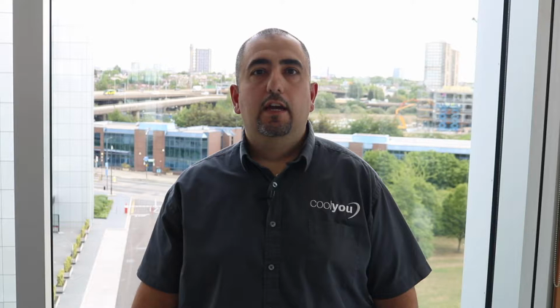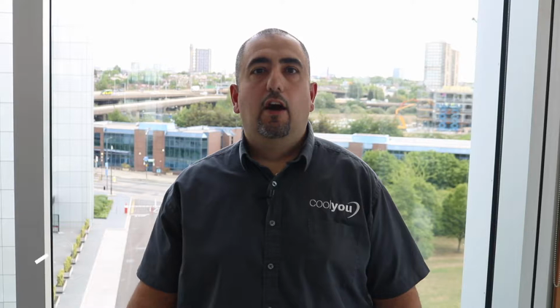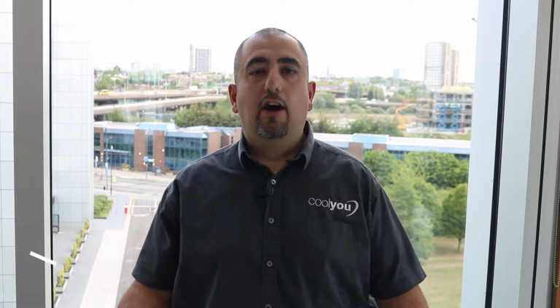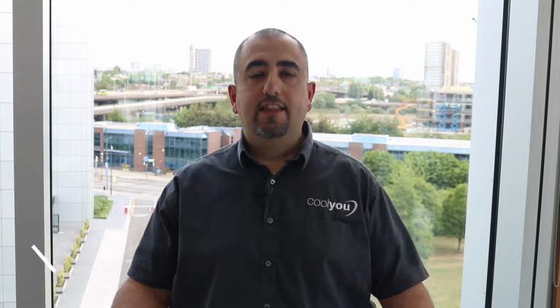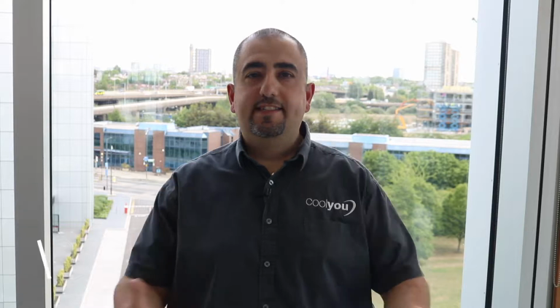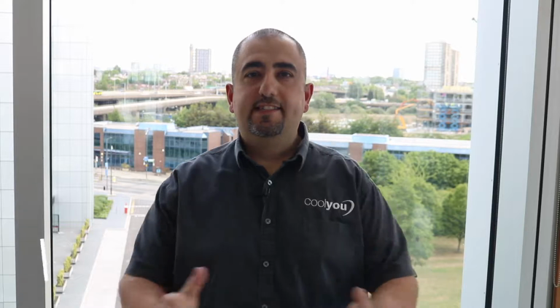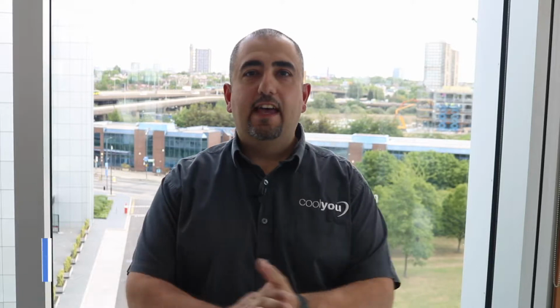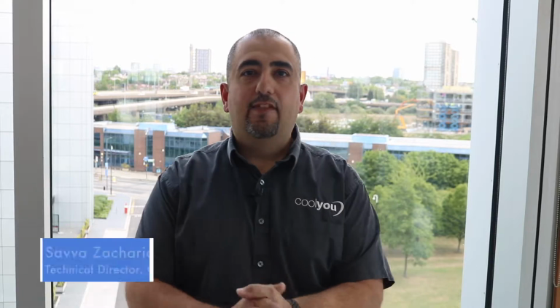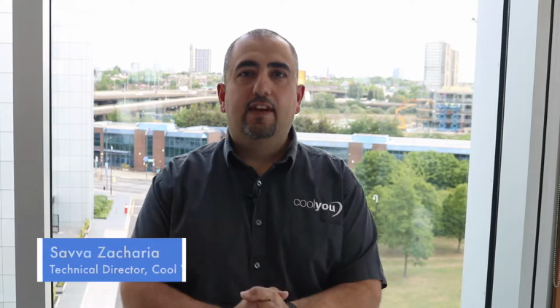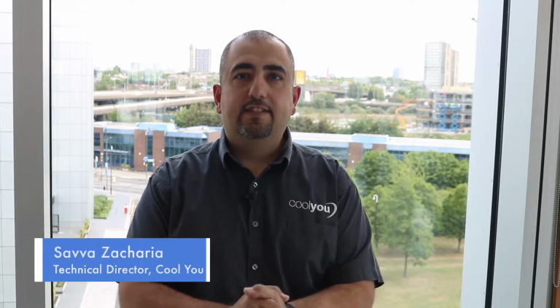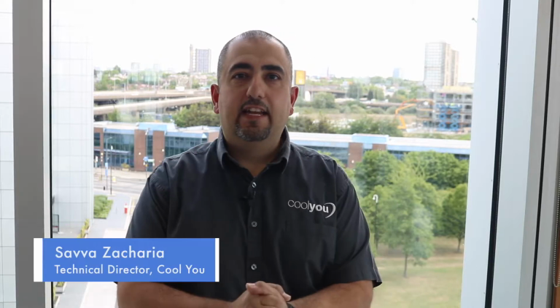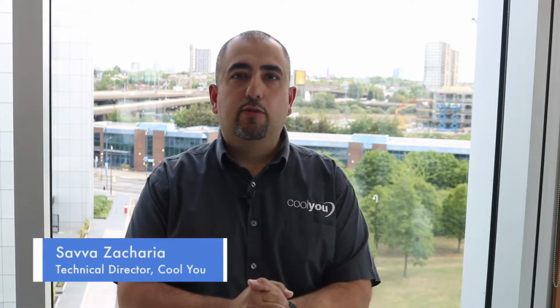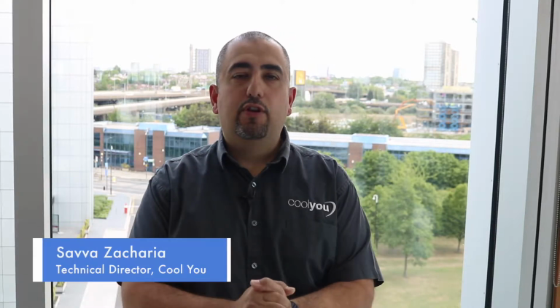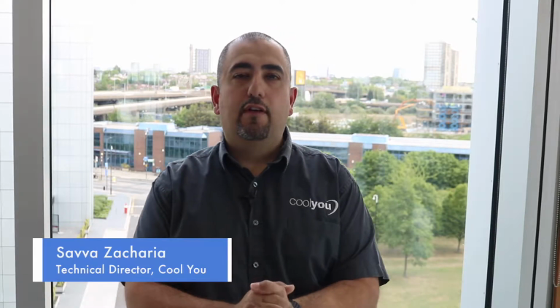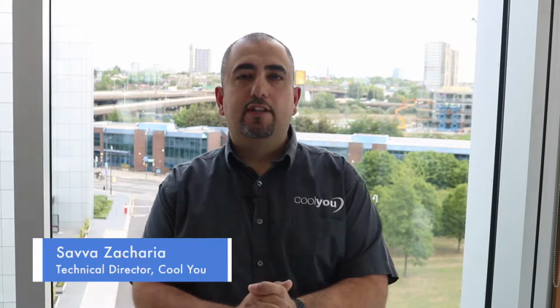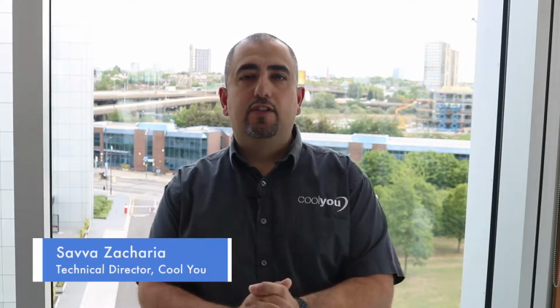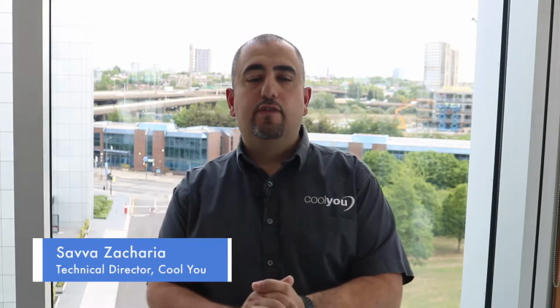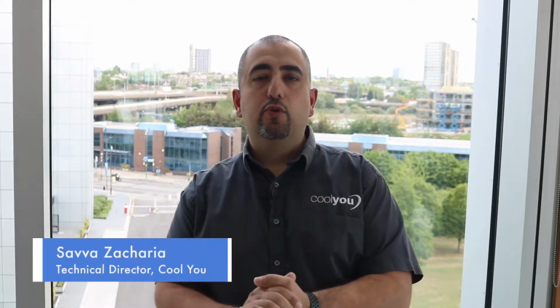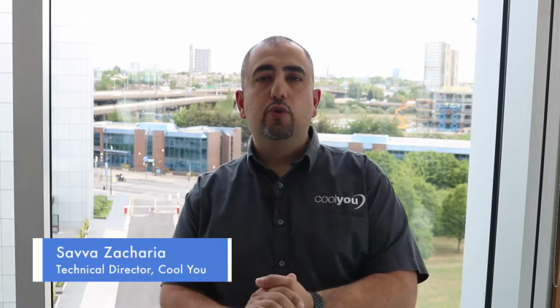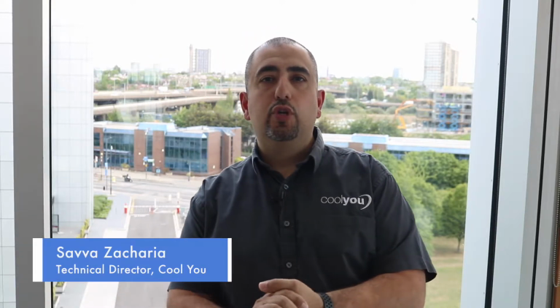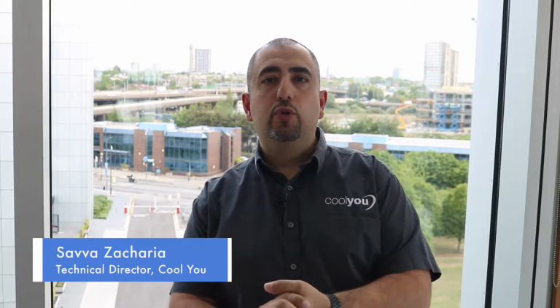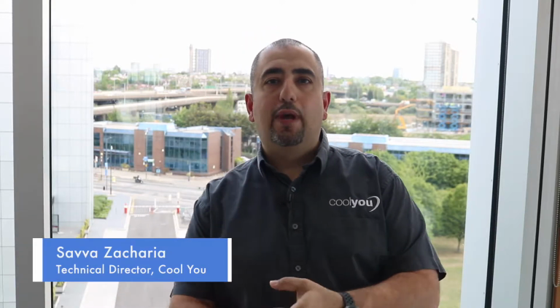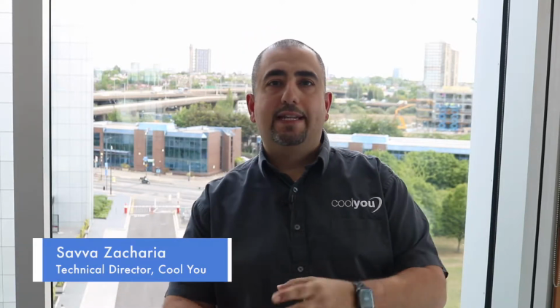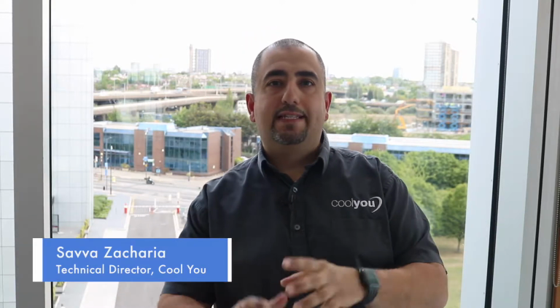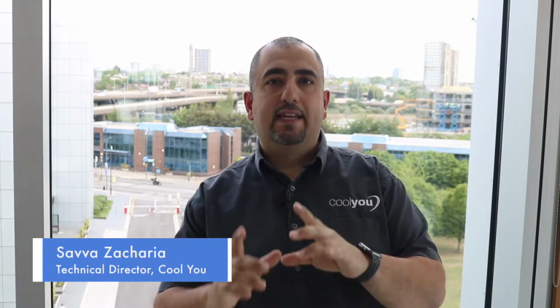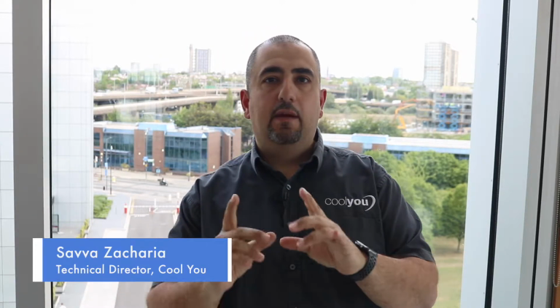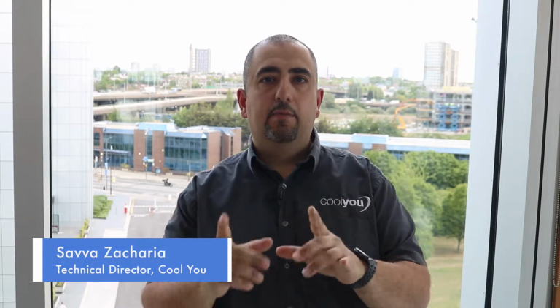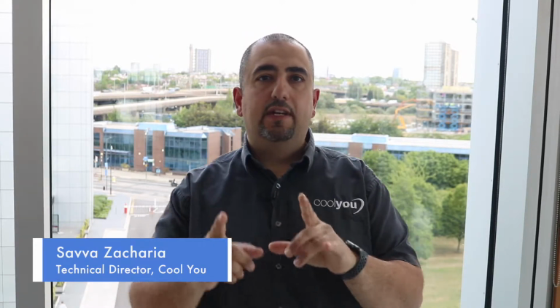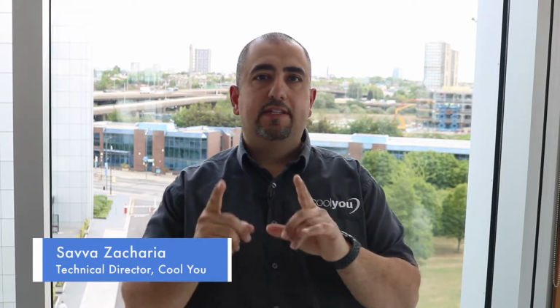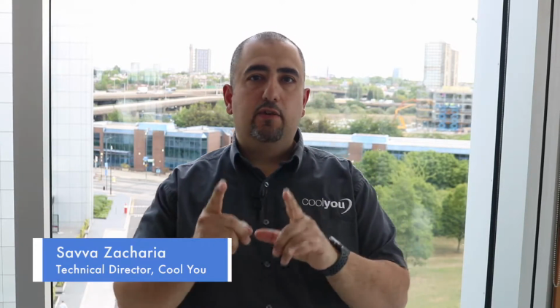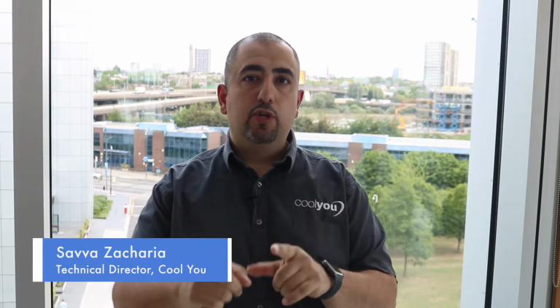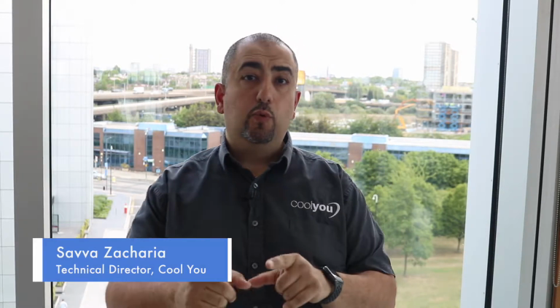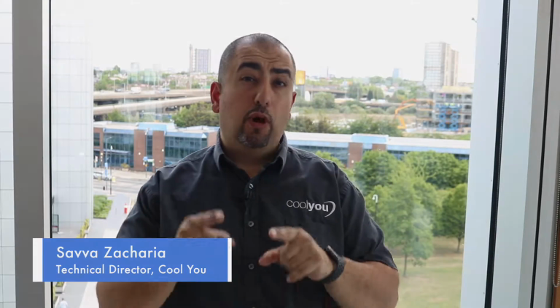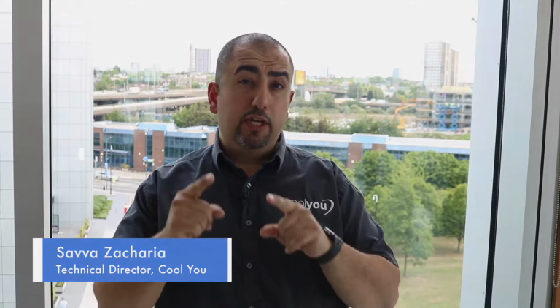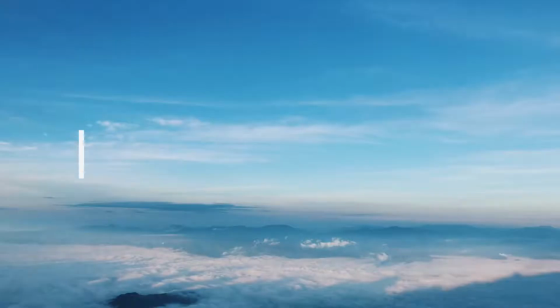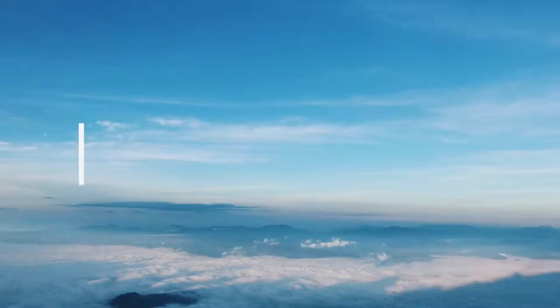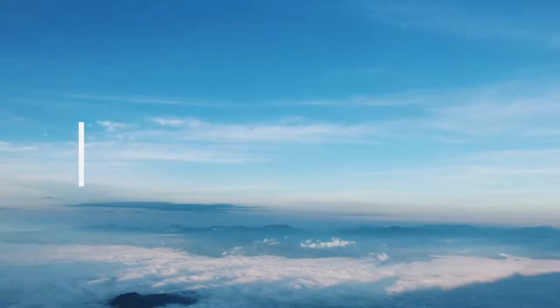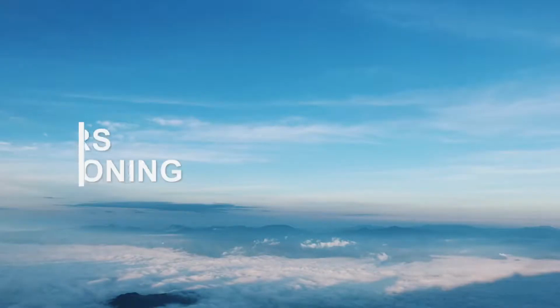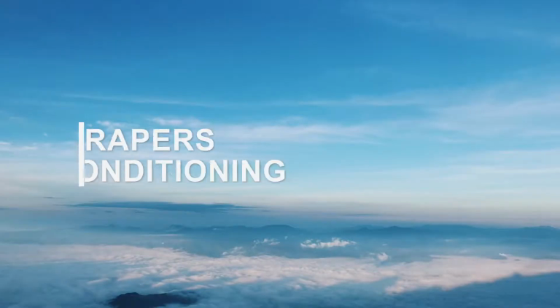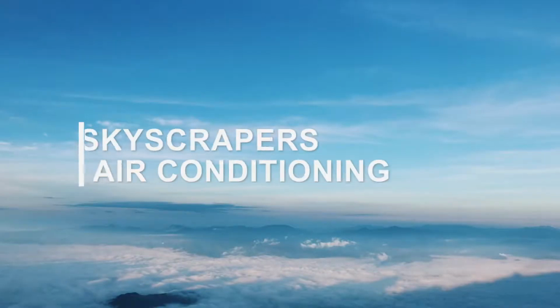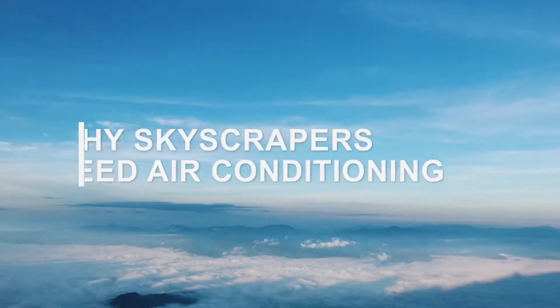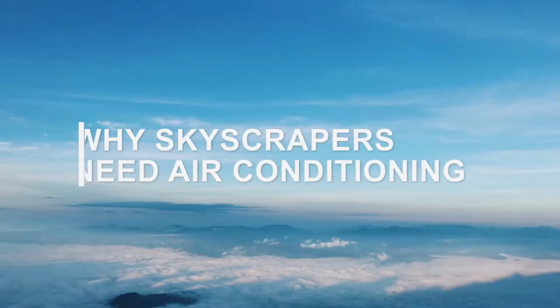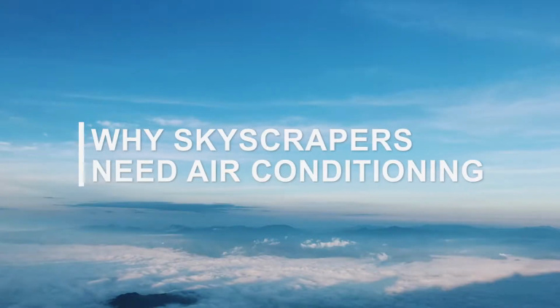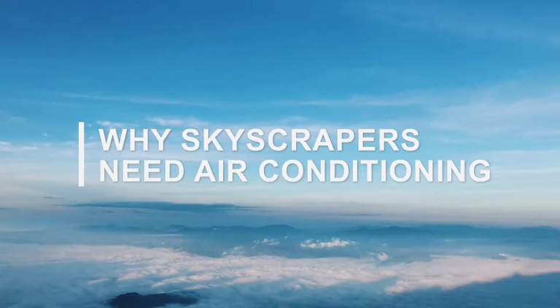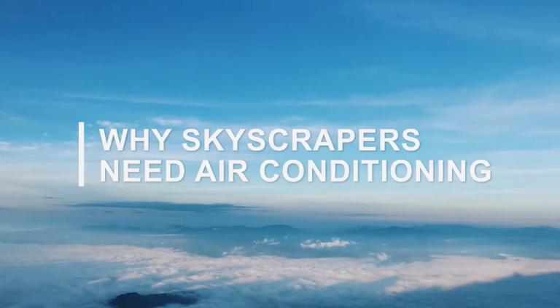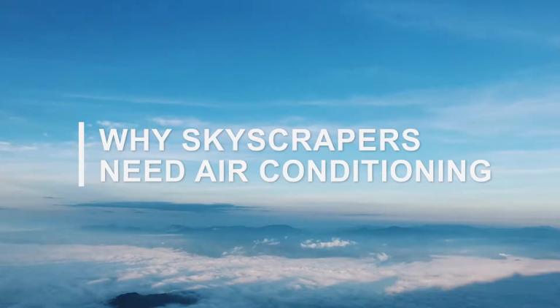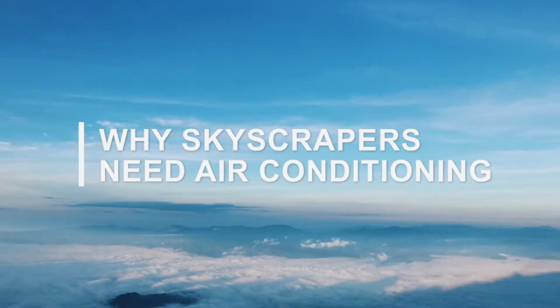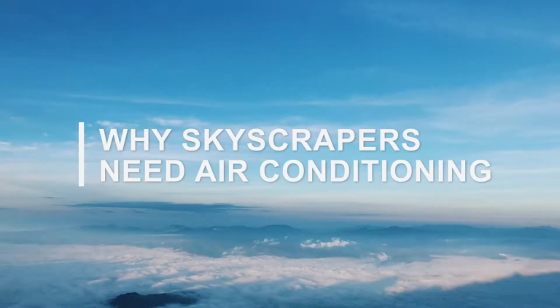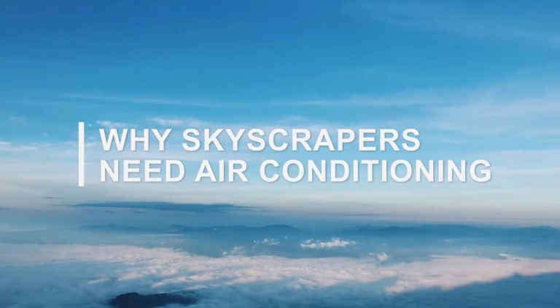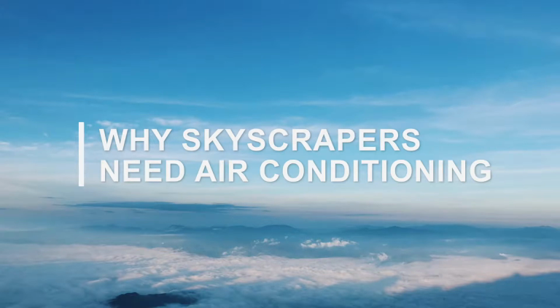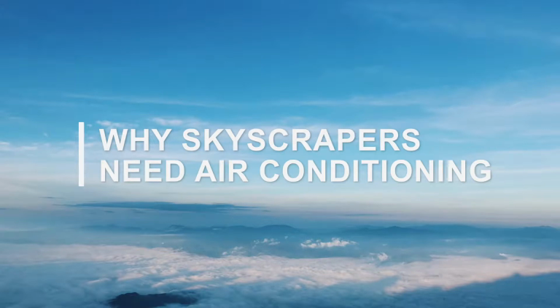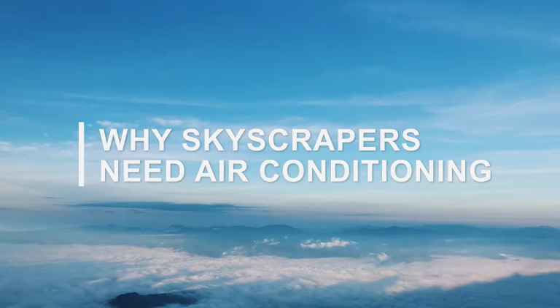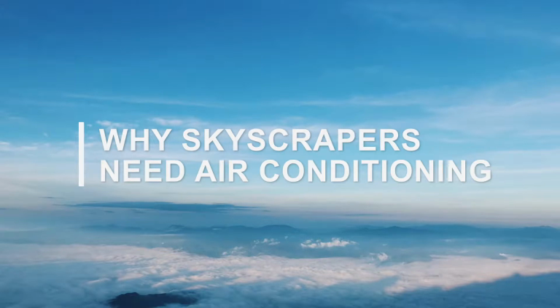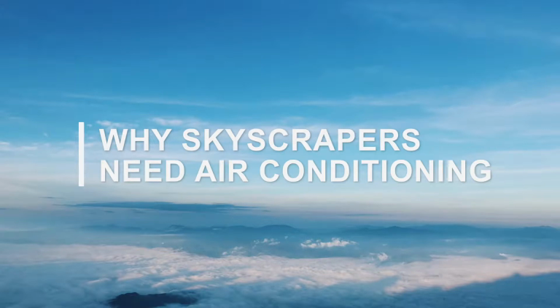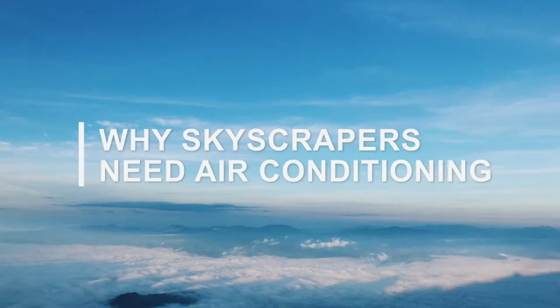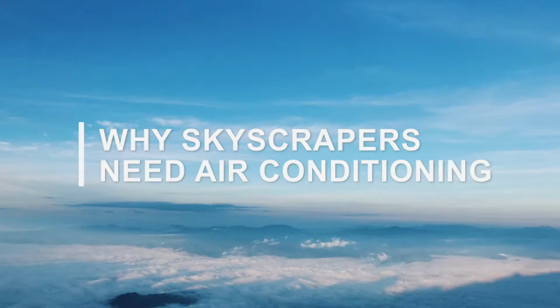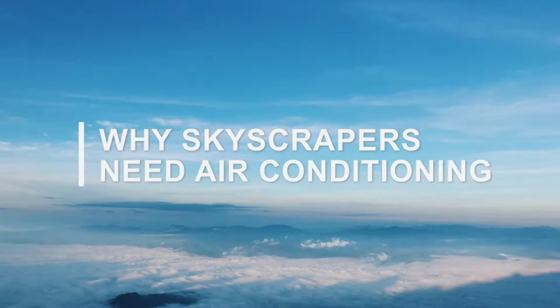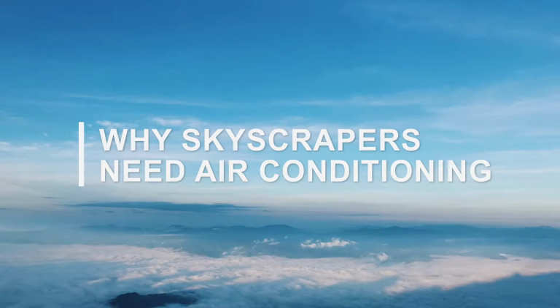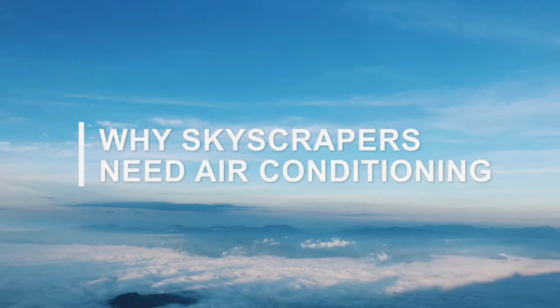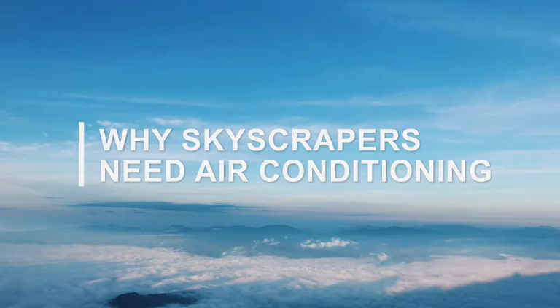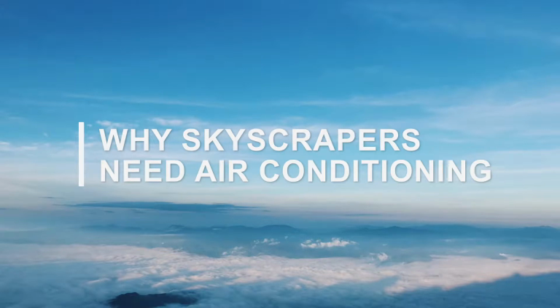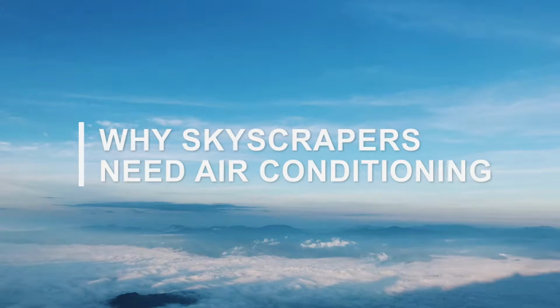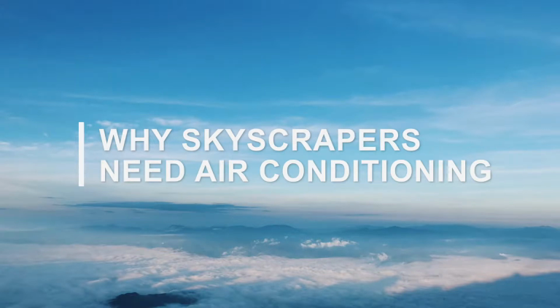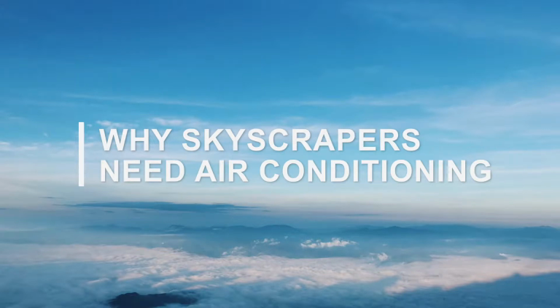Hi, this is Savva, Technical Director of CoolU, and today I'm going to tell you why you need air conditioning in your beautiful skyscraper apartment.